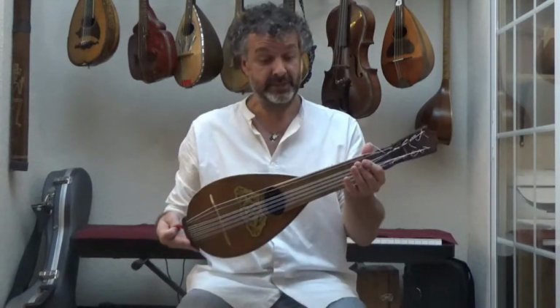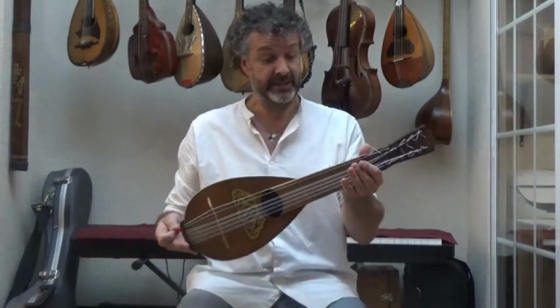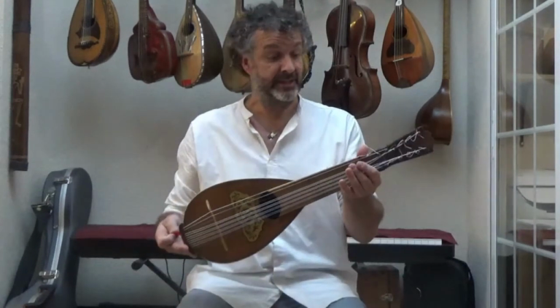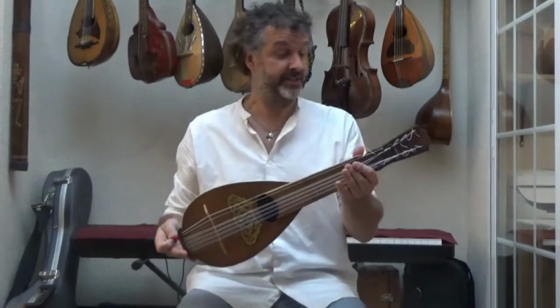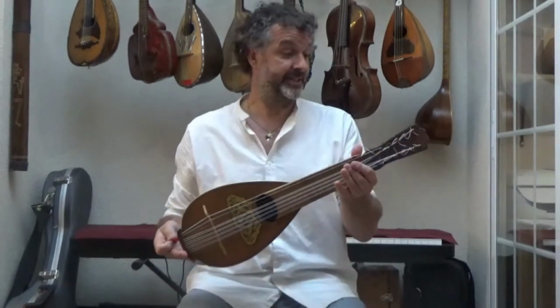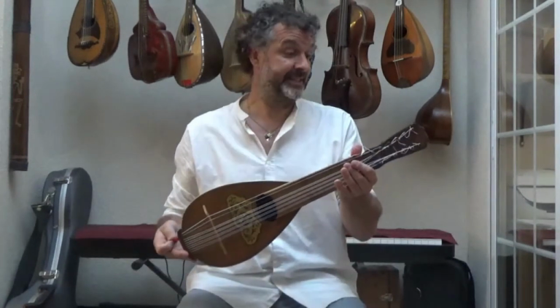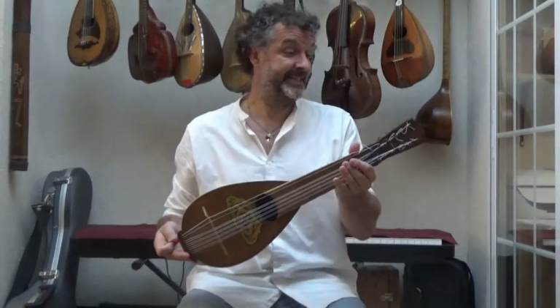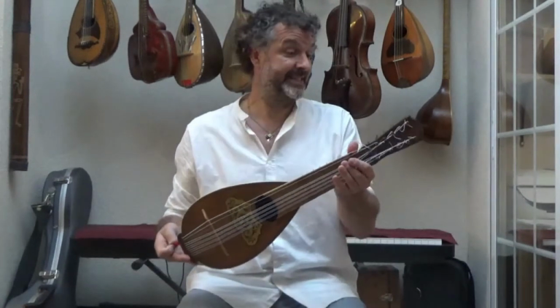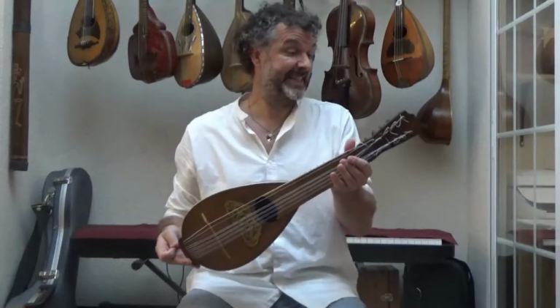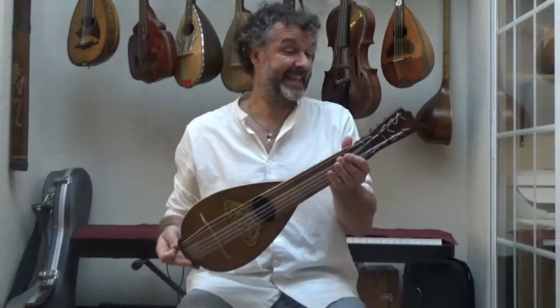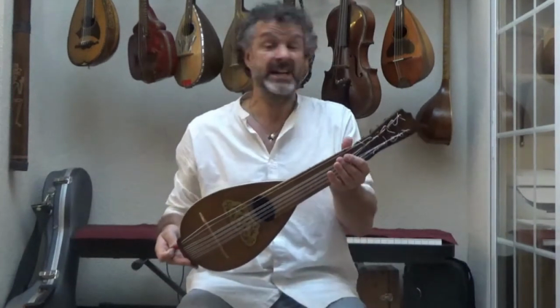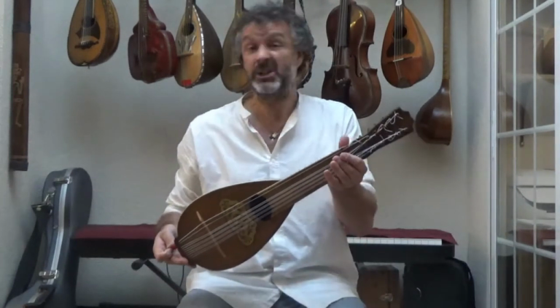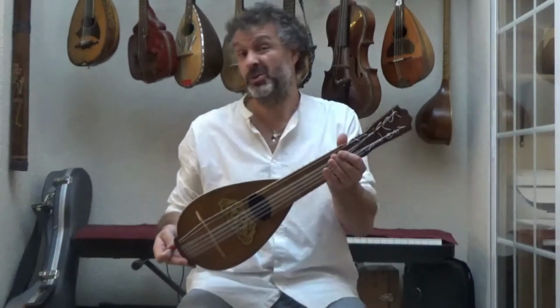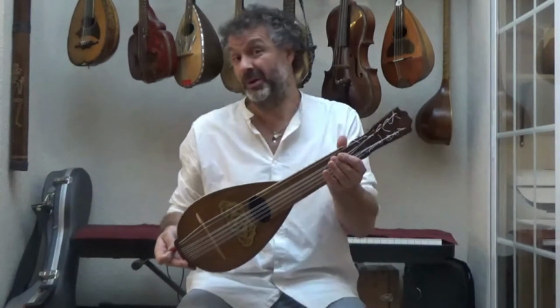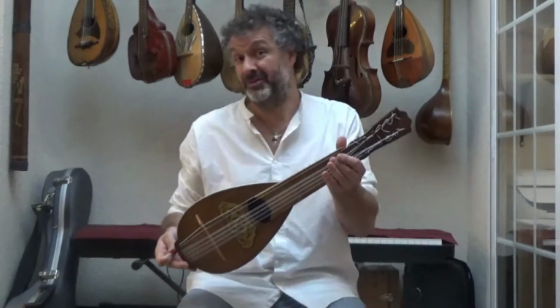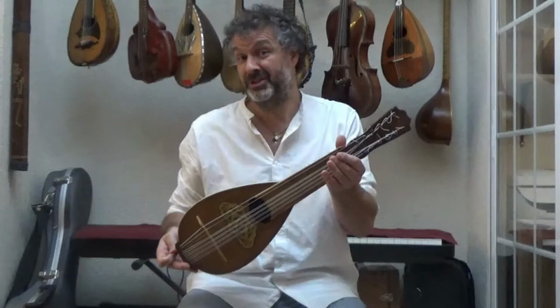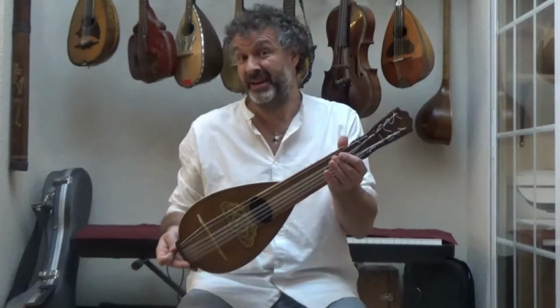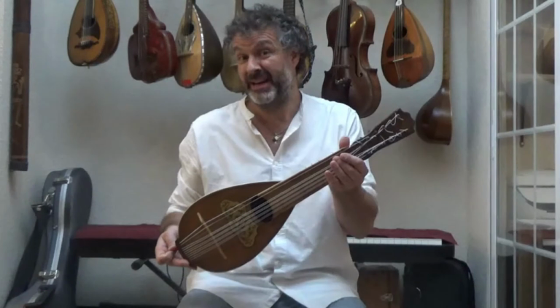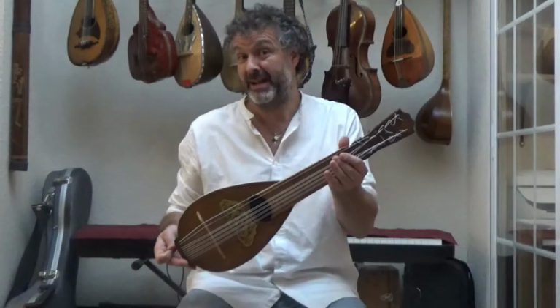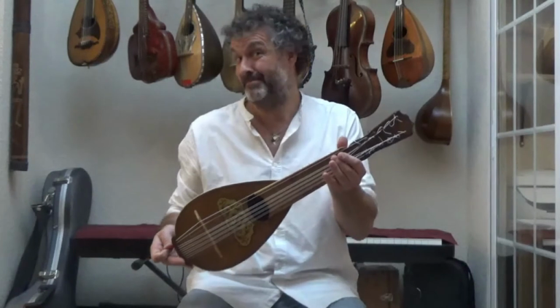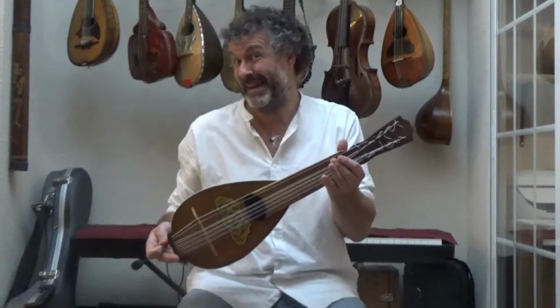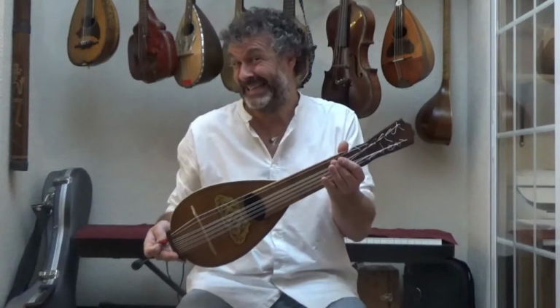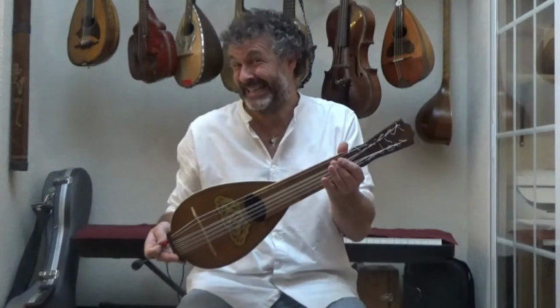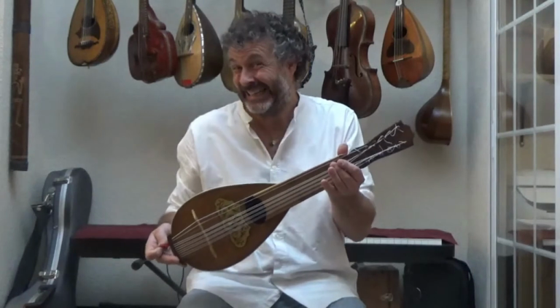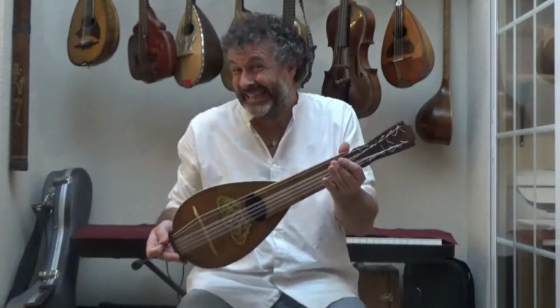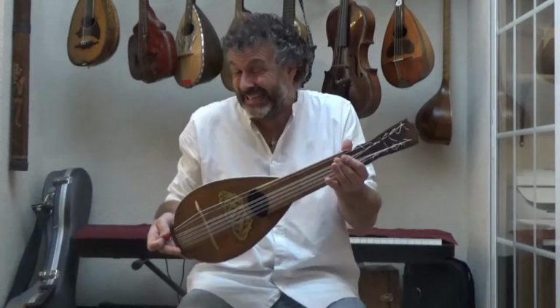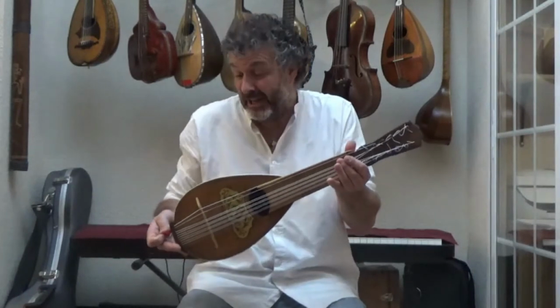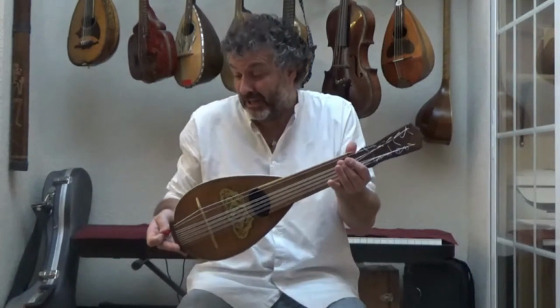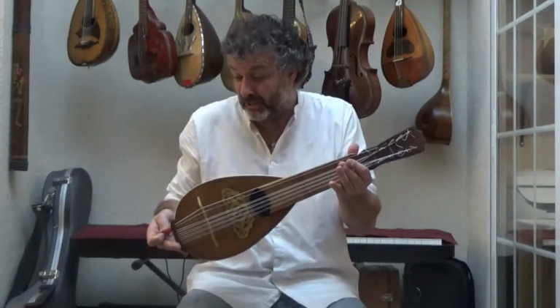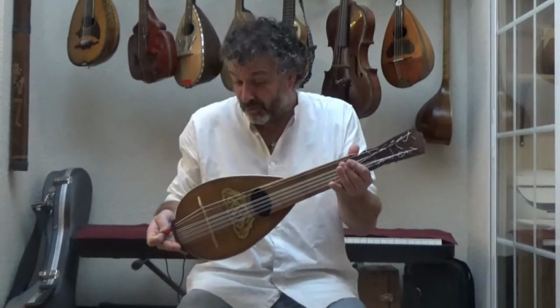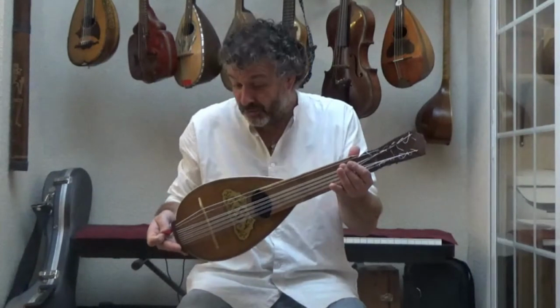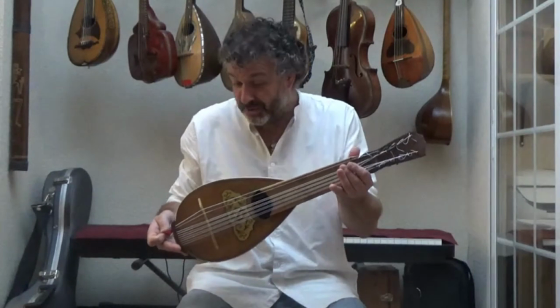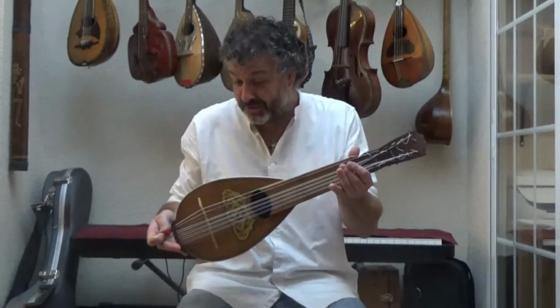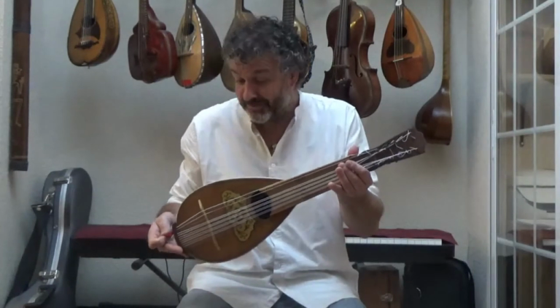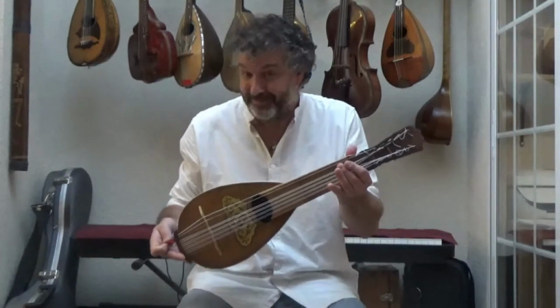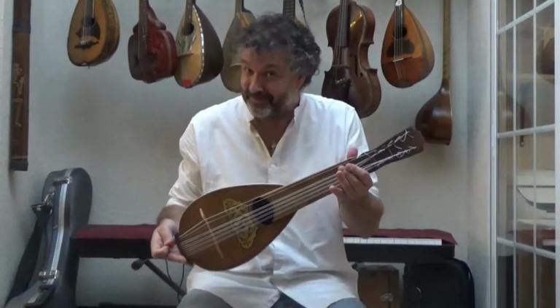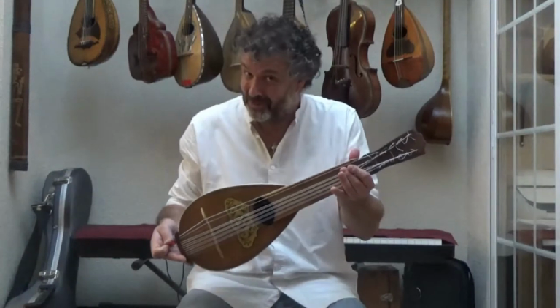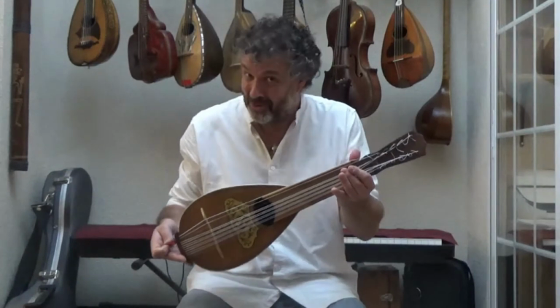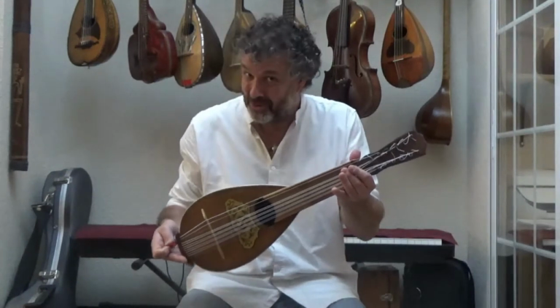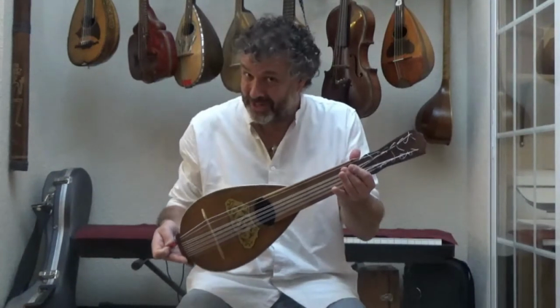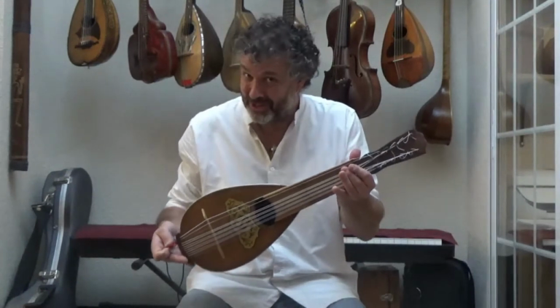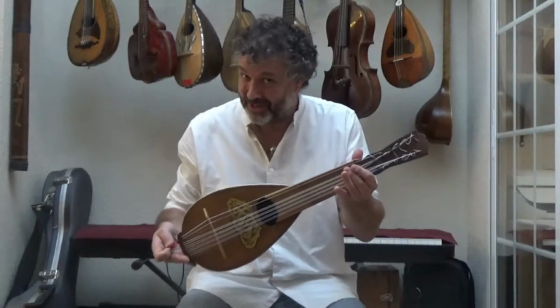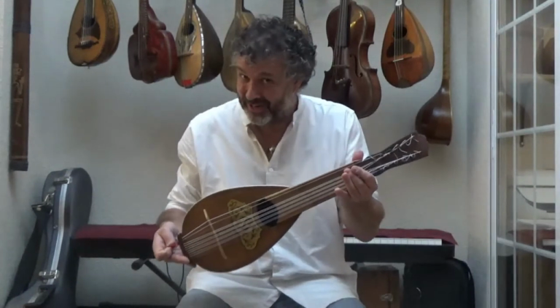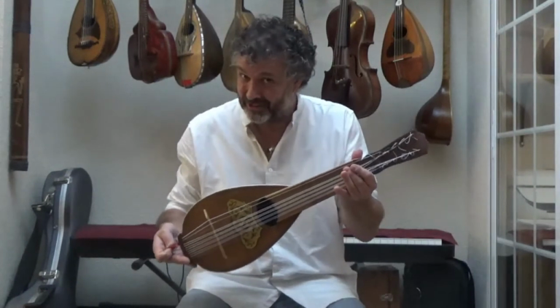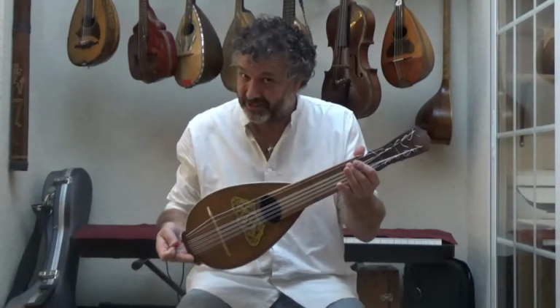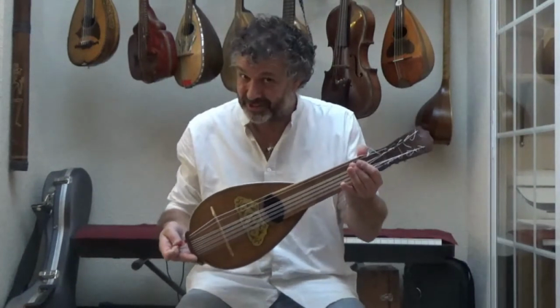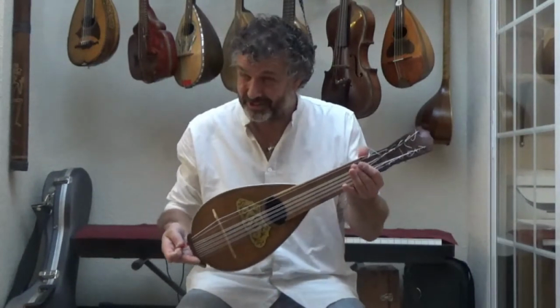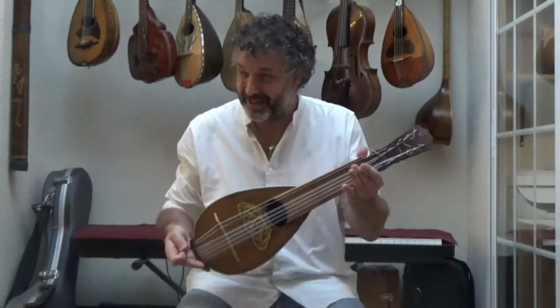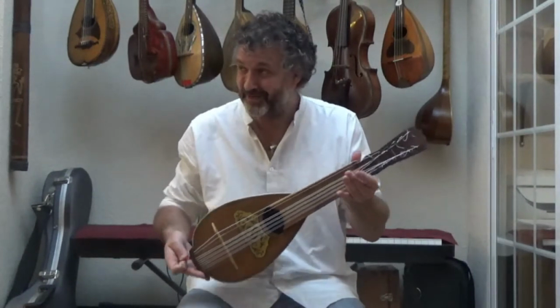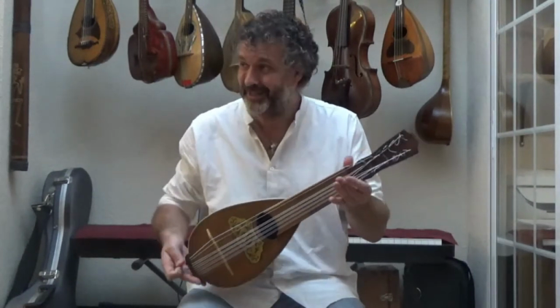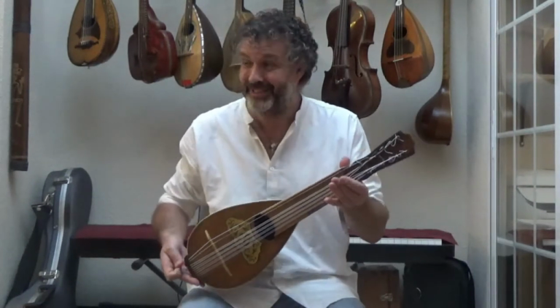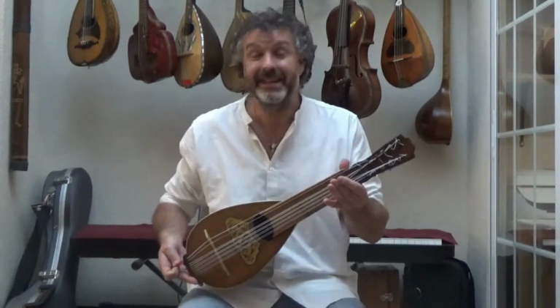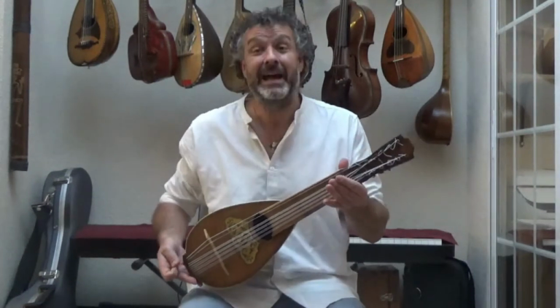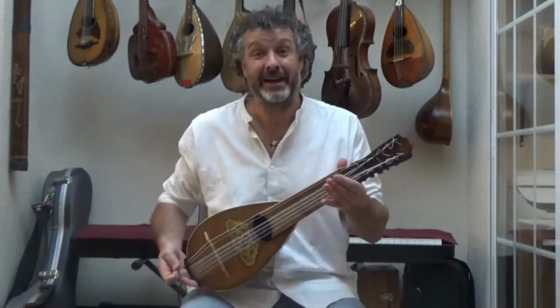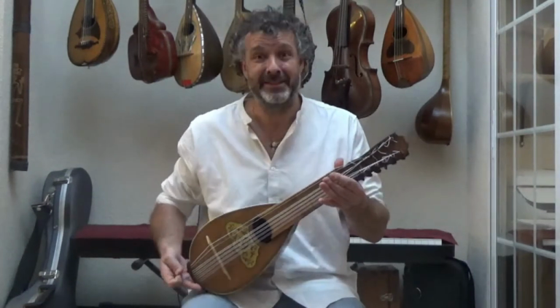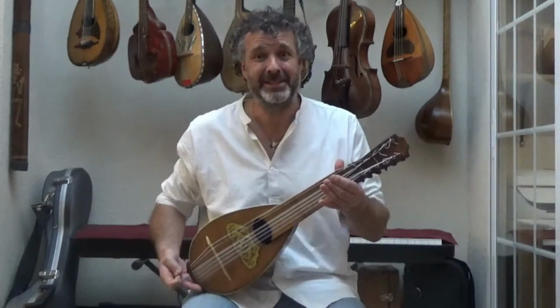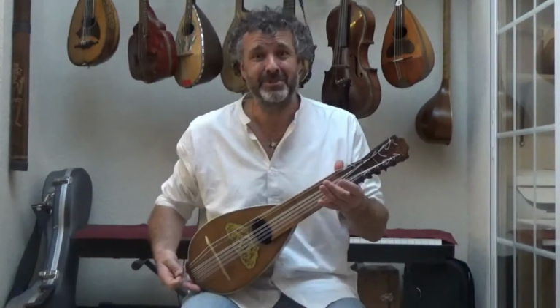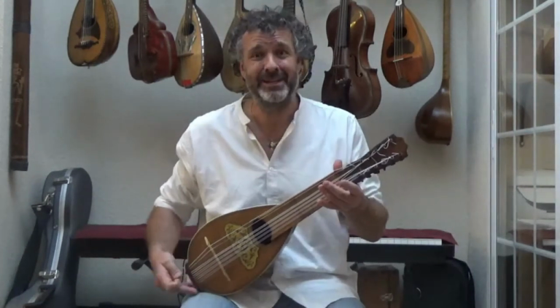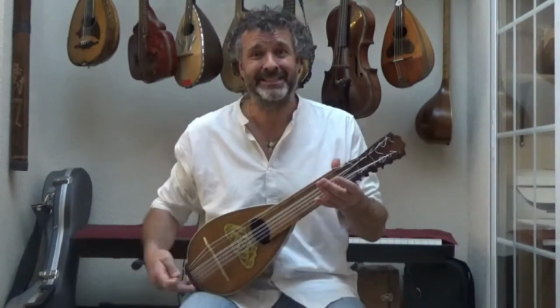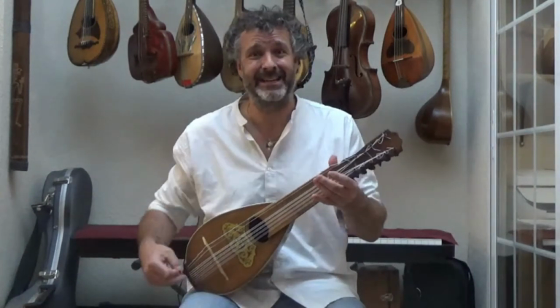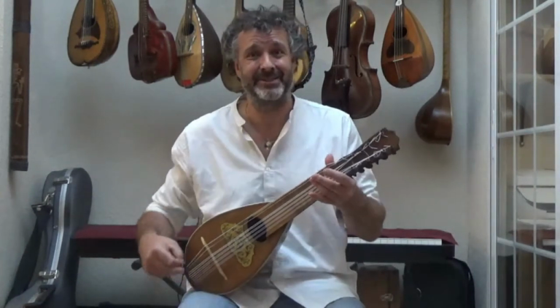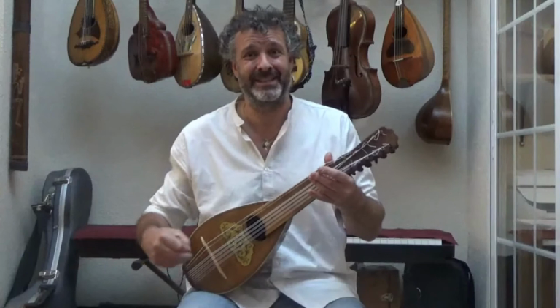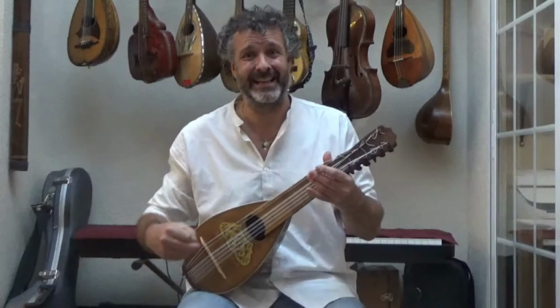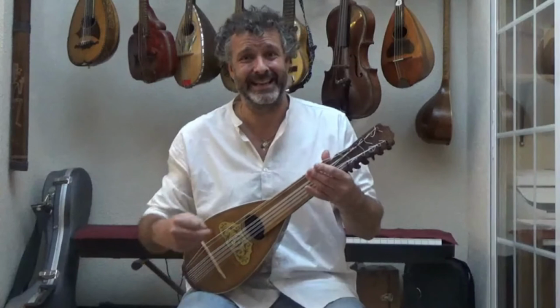So this is the 12-string mandolin lute. And this is what it sounds like.